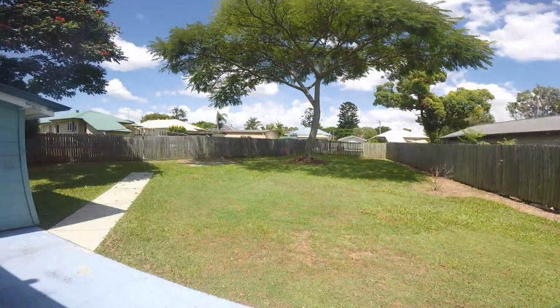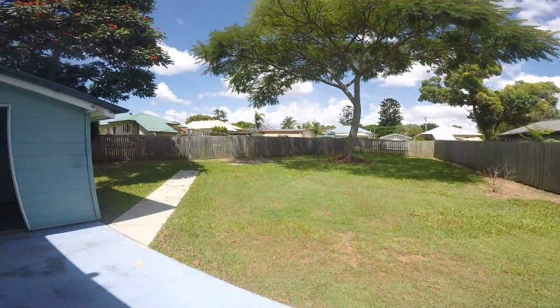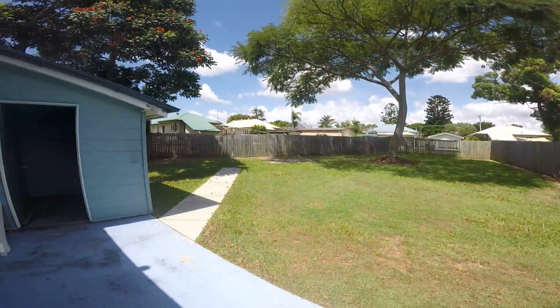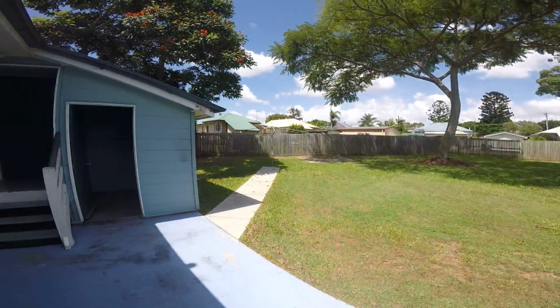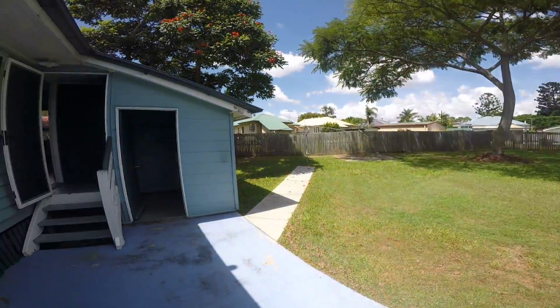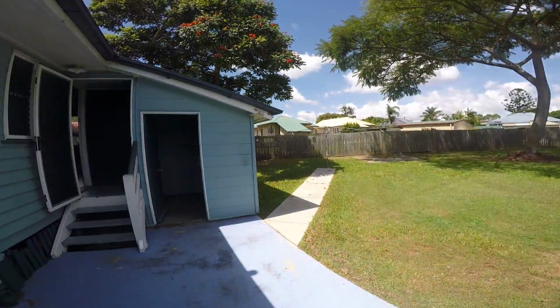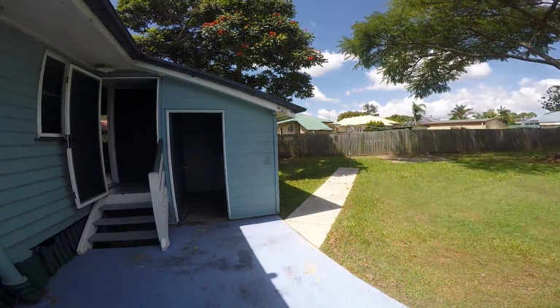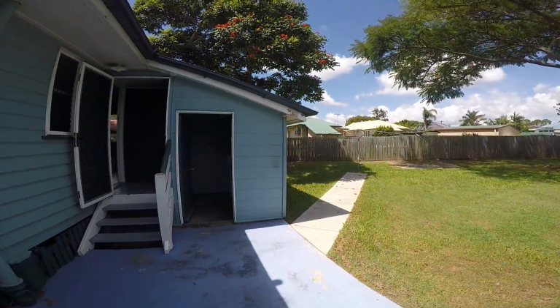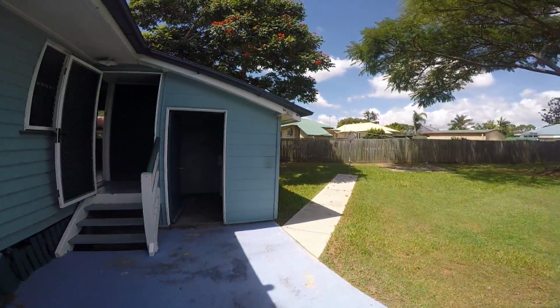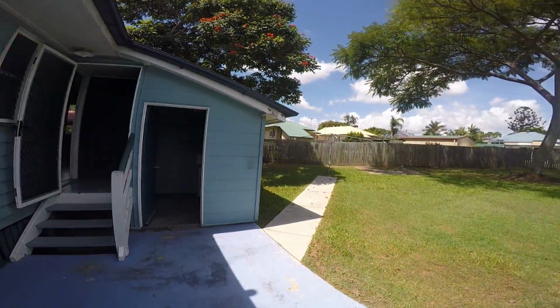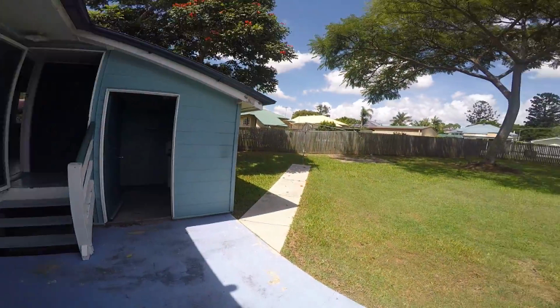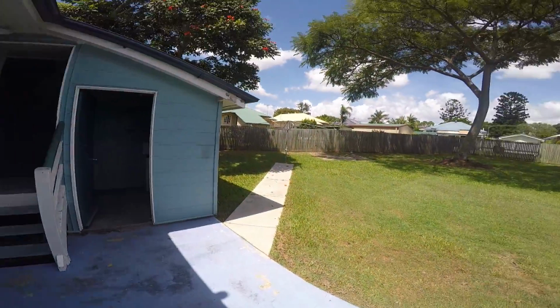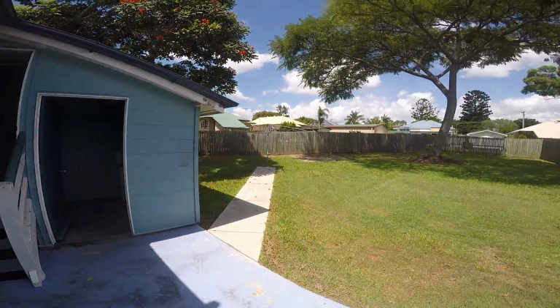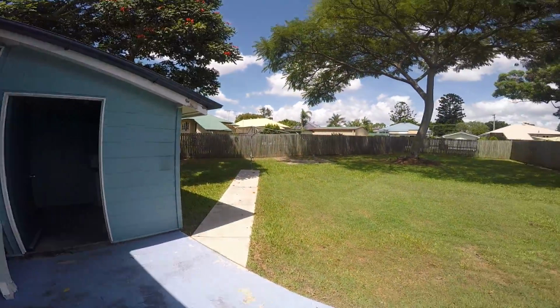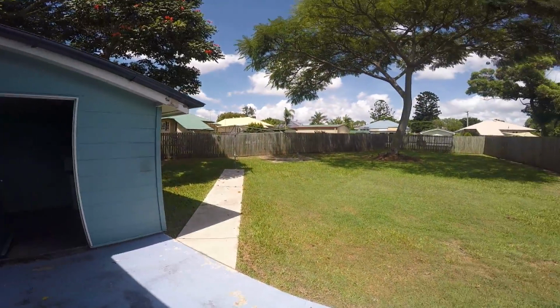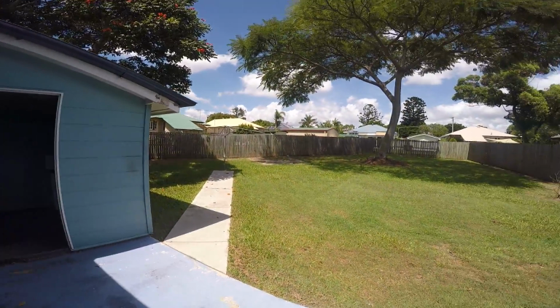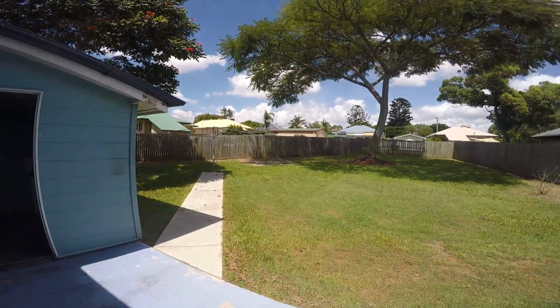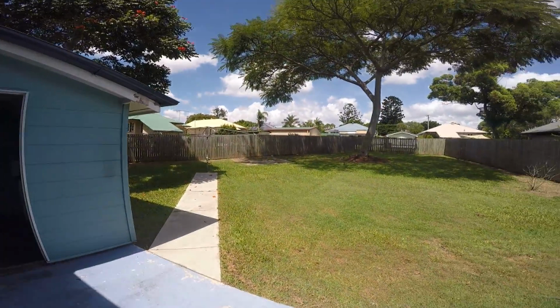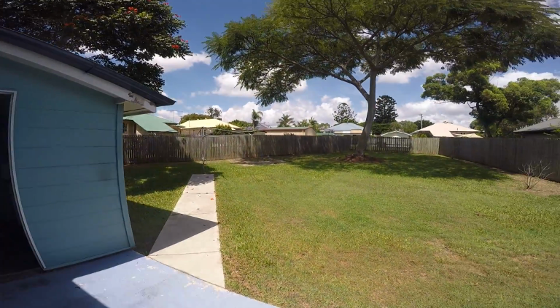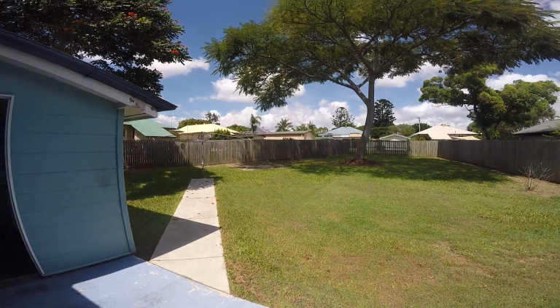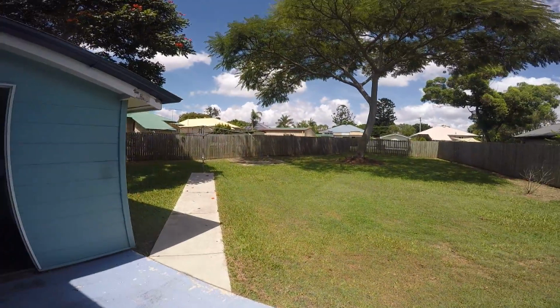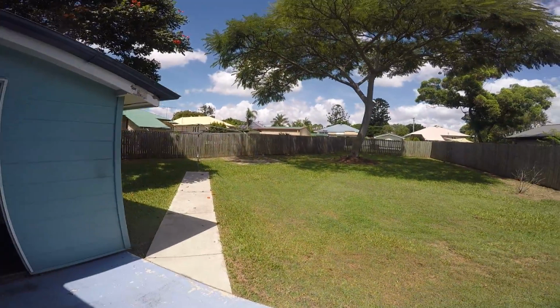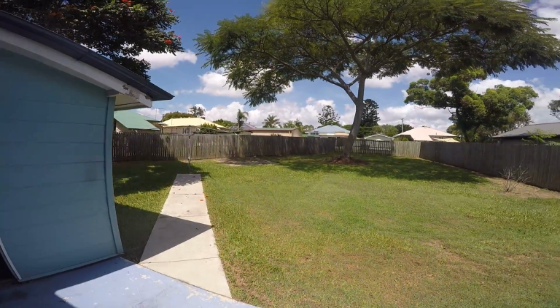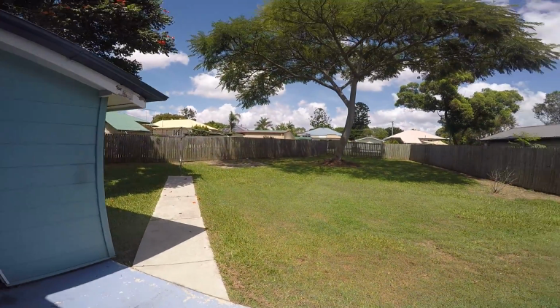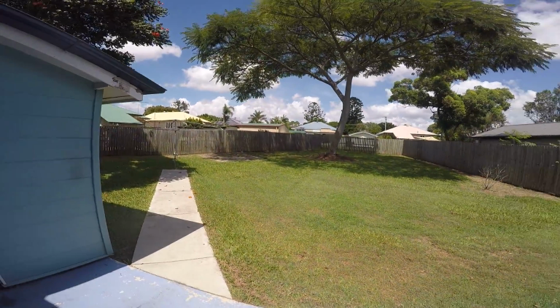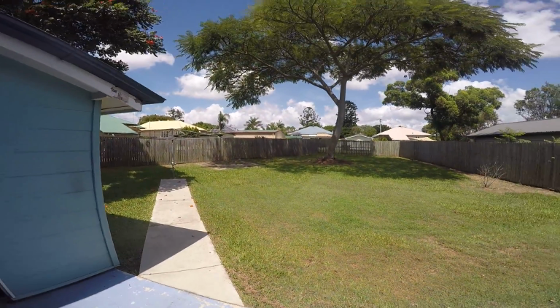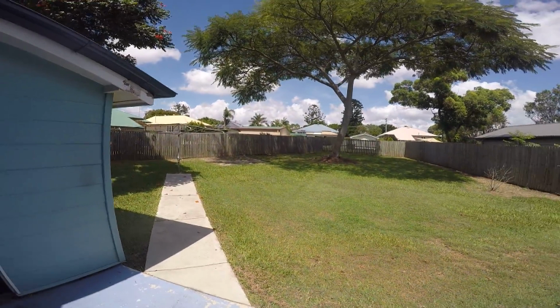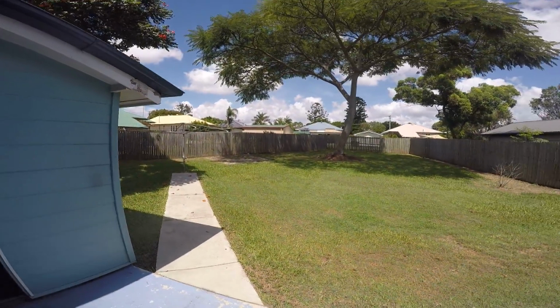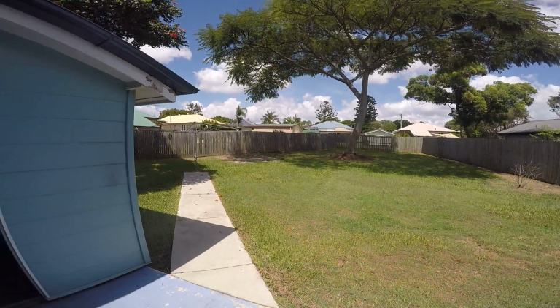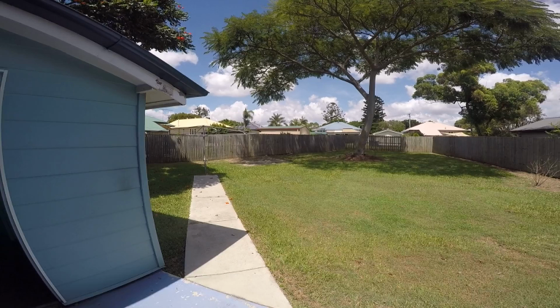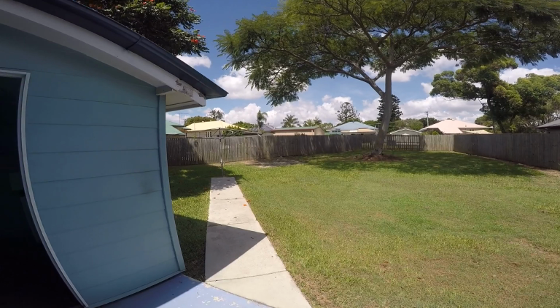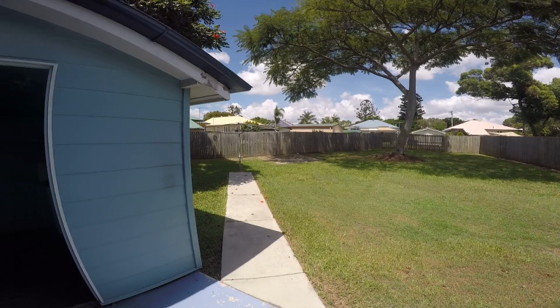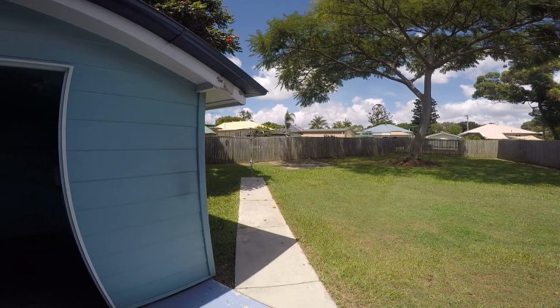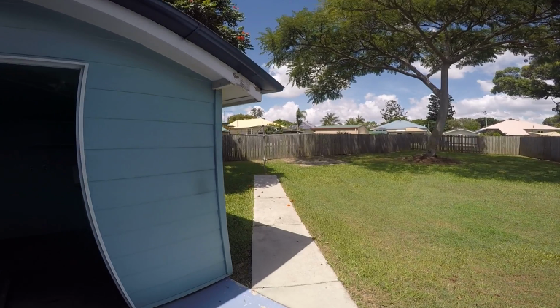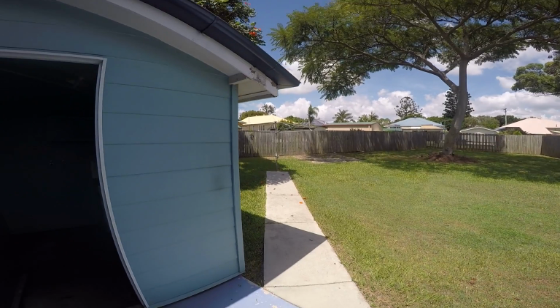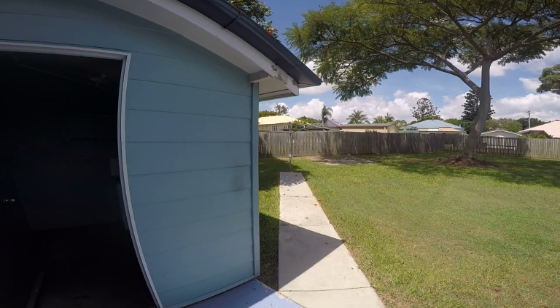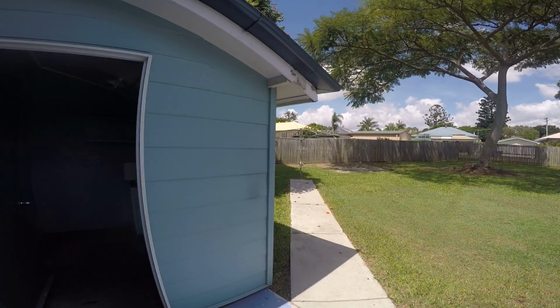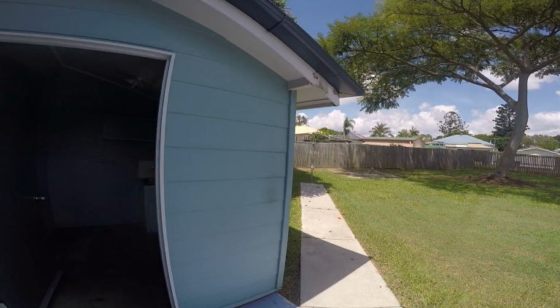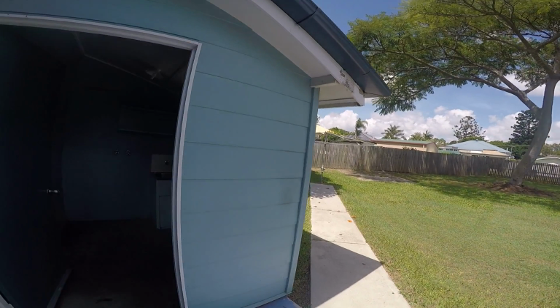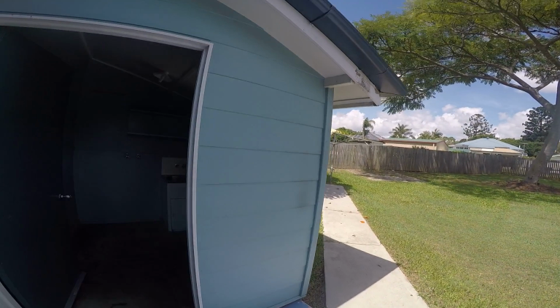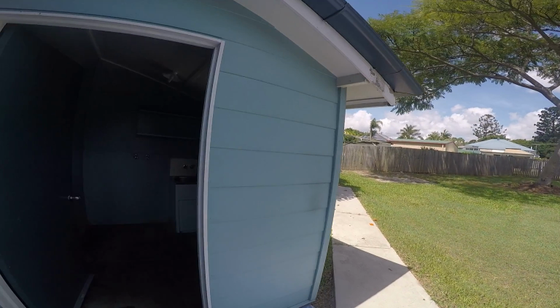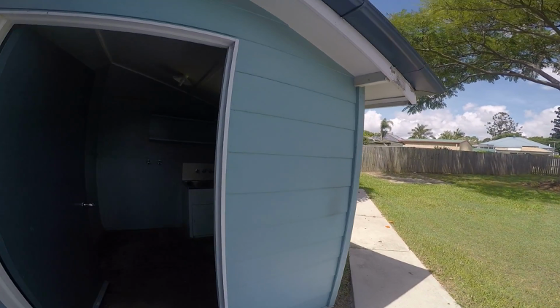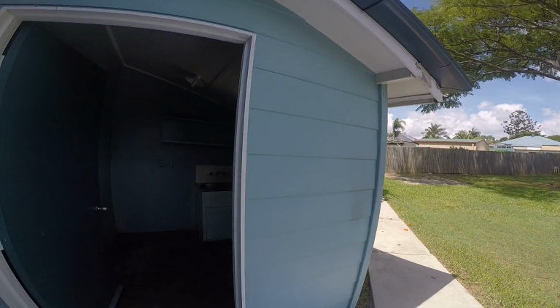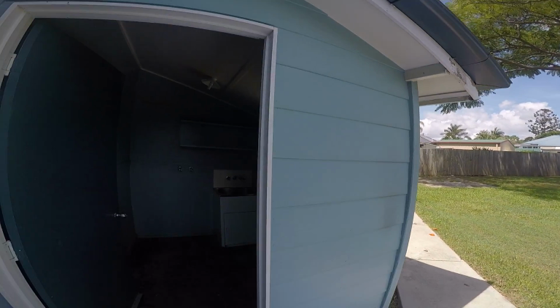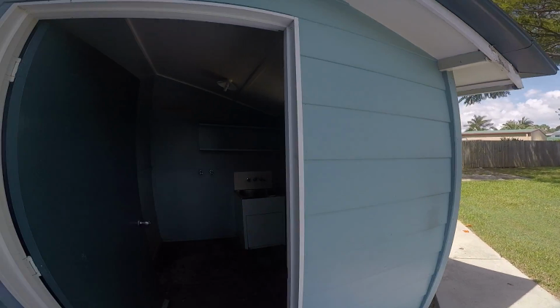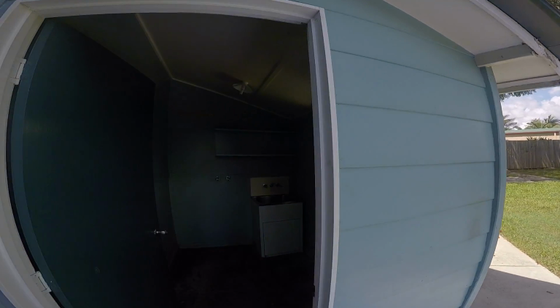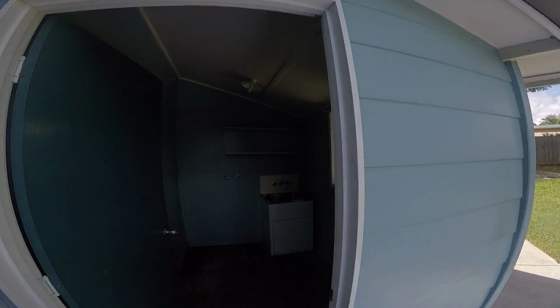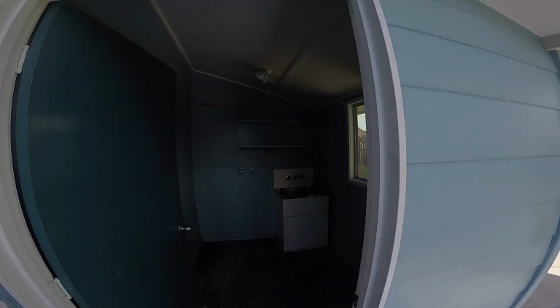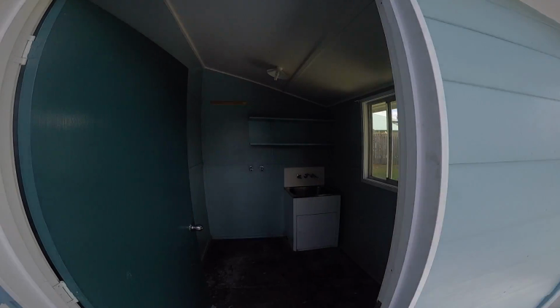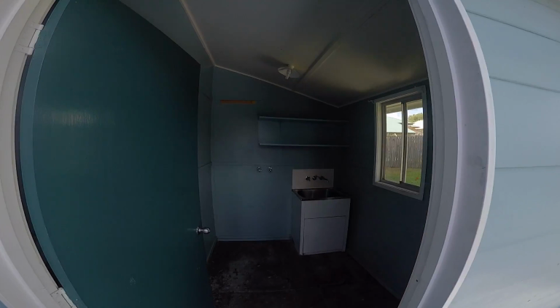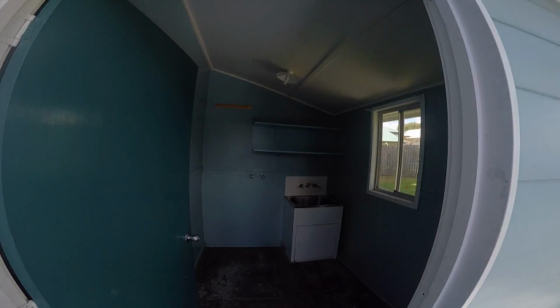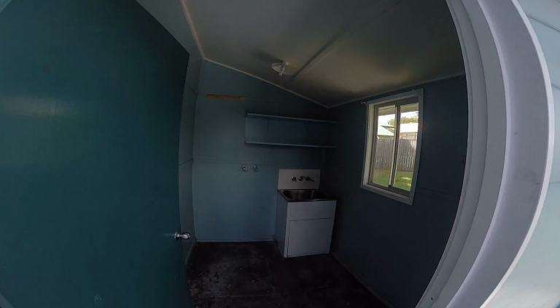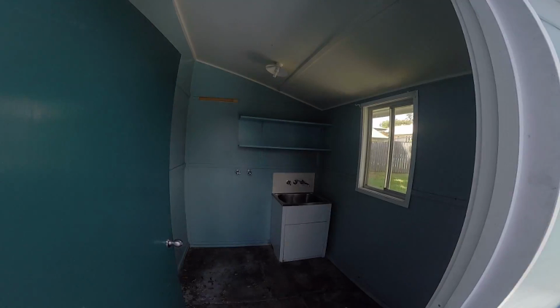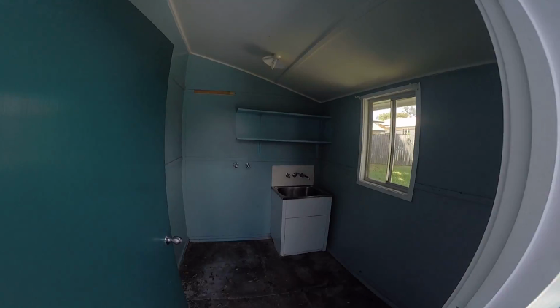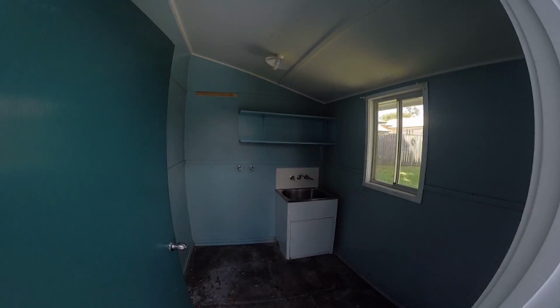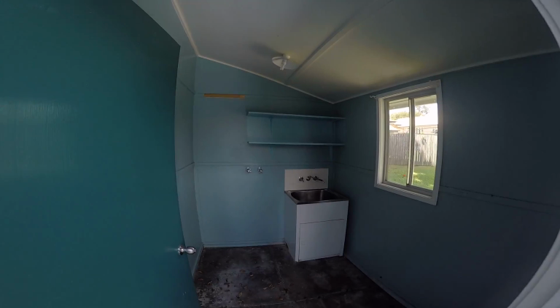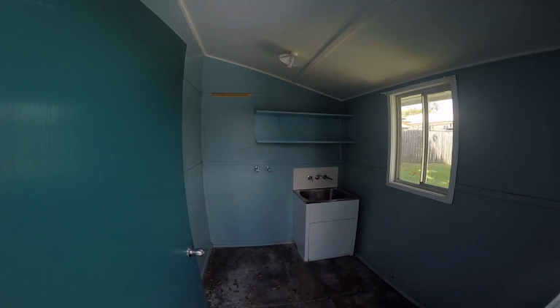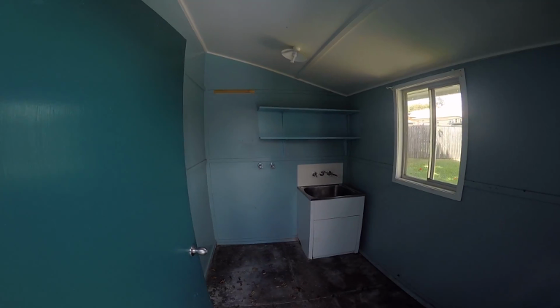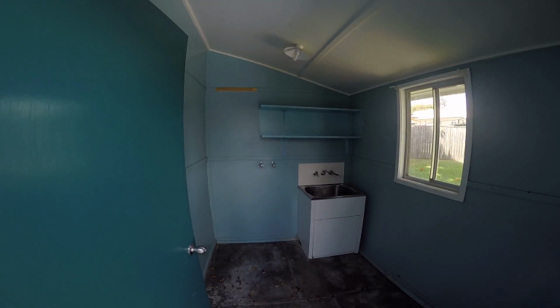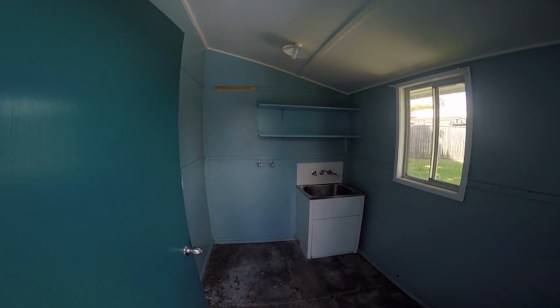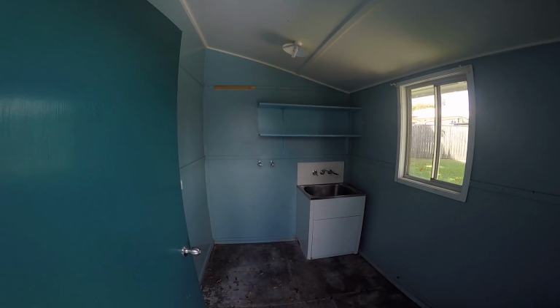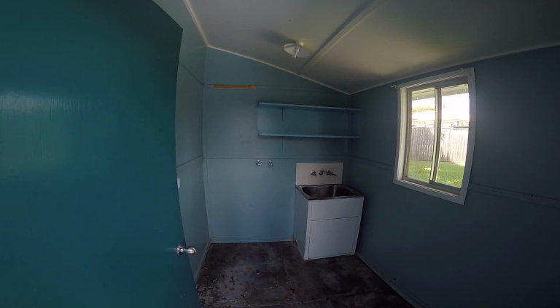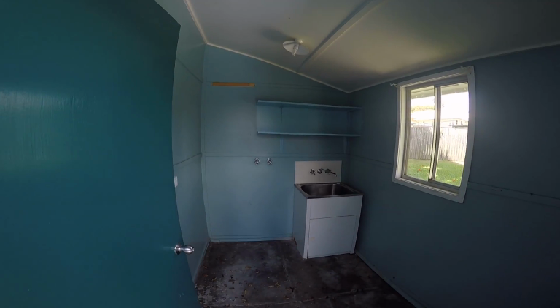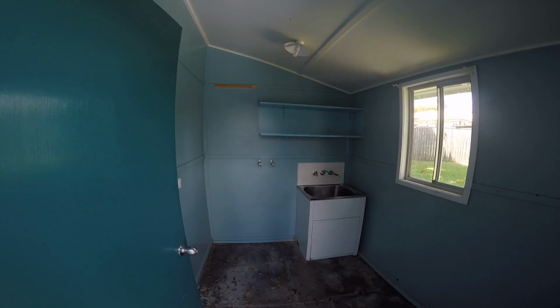The block is a 708 square meter block. And the last room I wanted to show you down the back is a separate laundry.